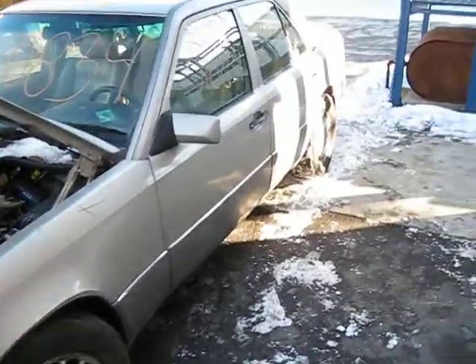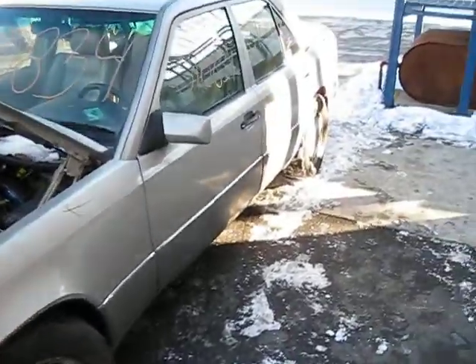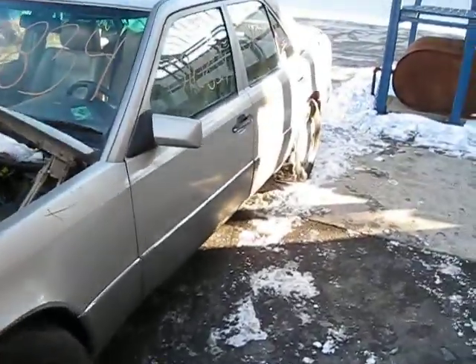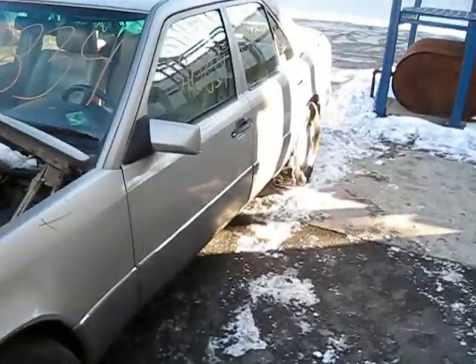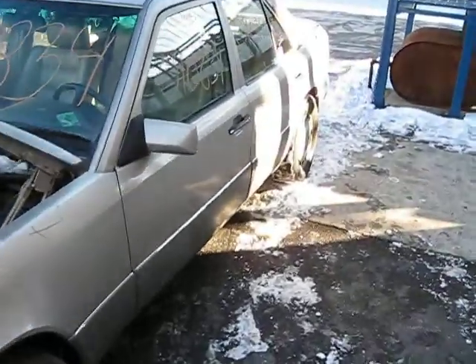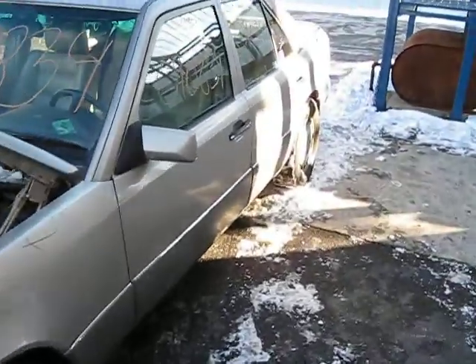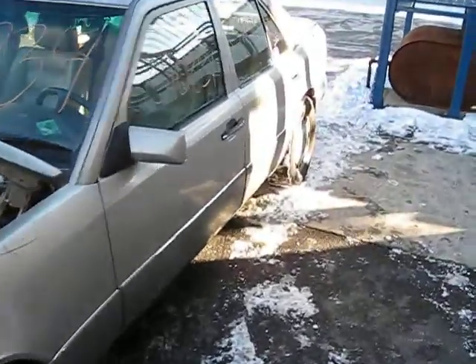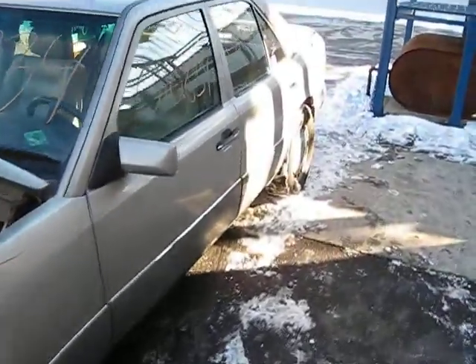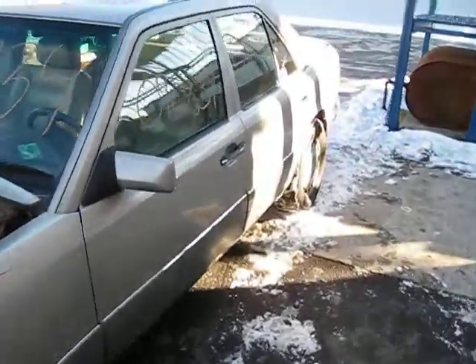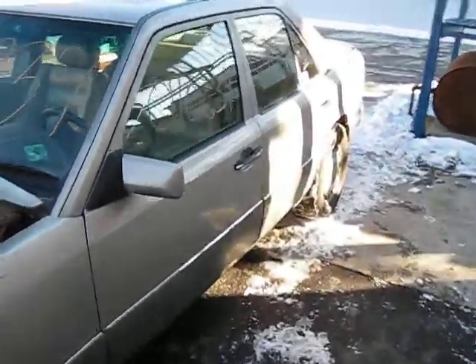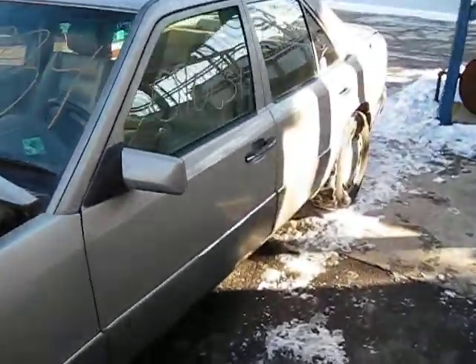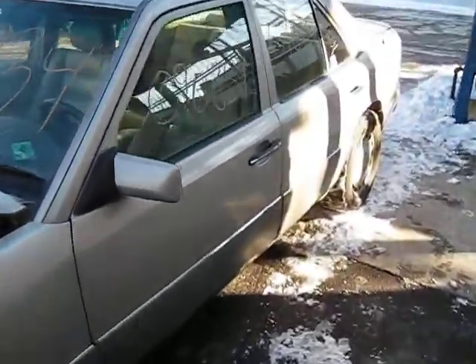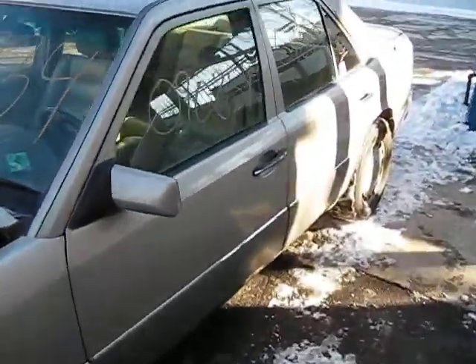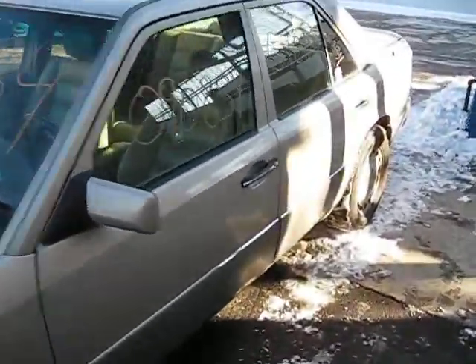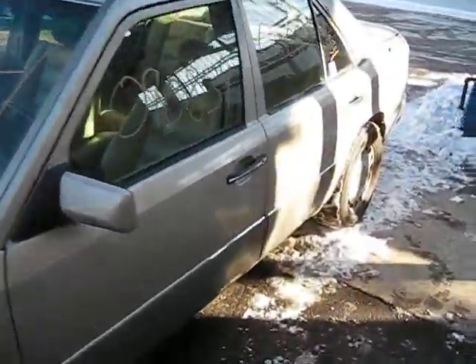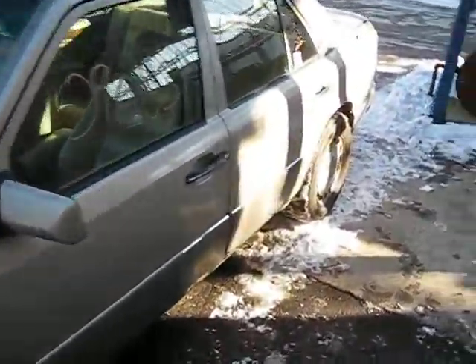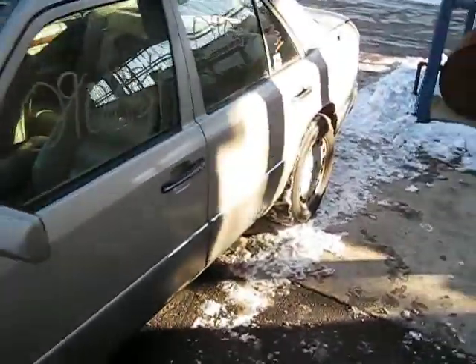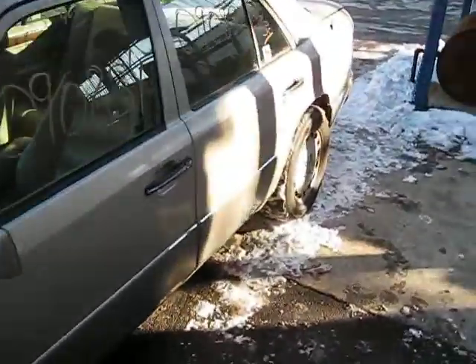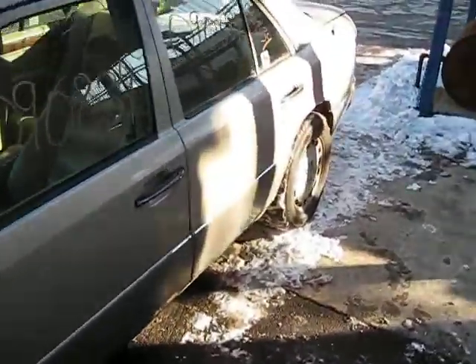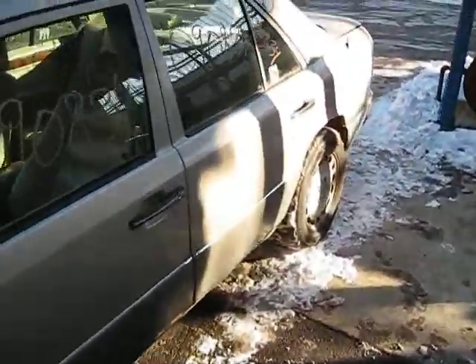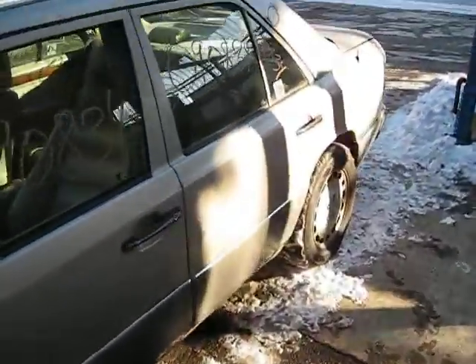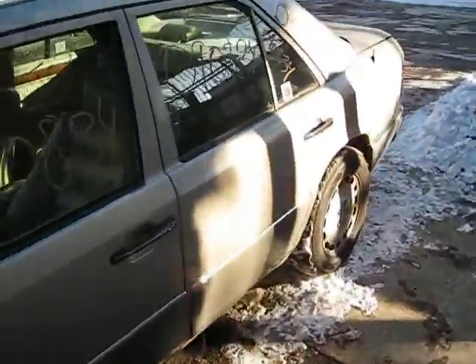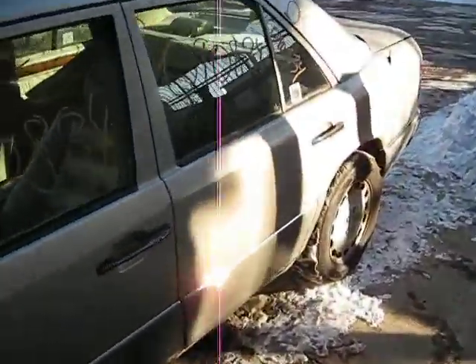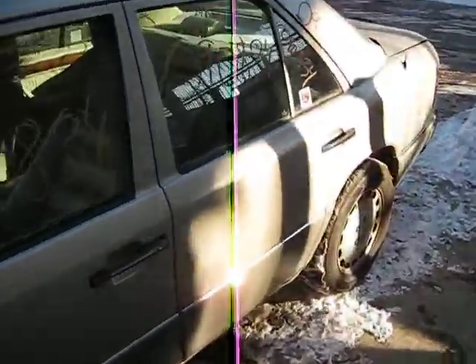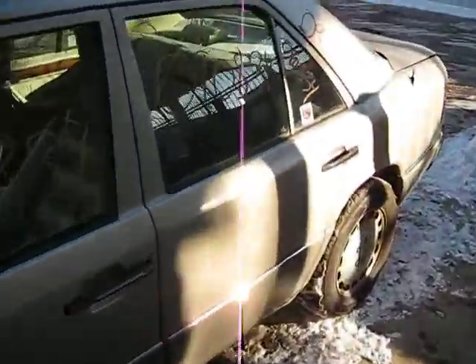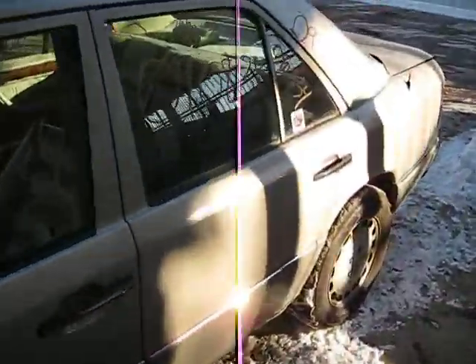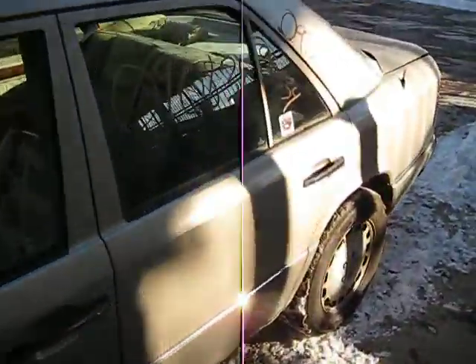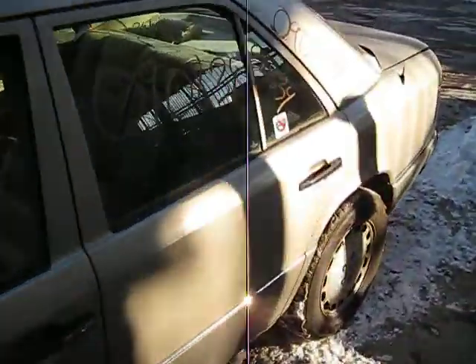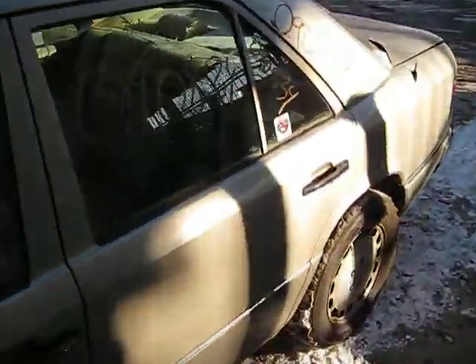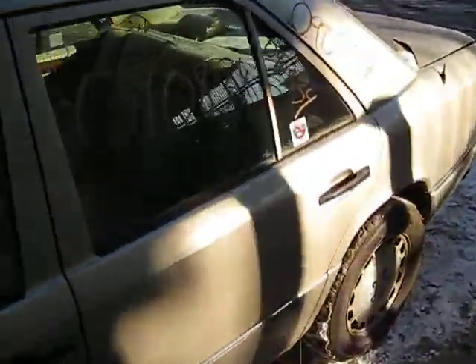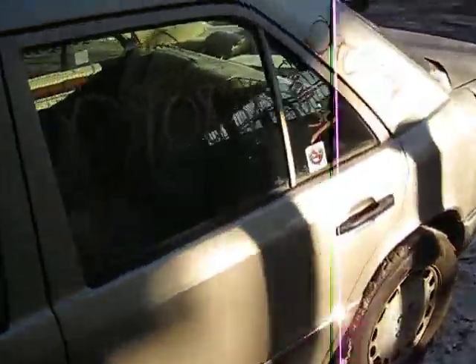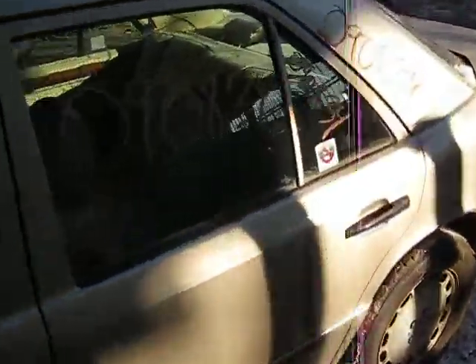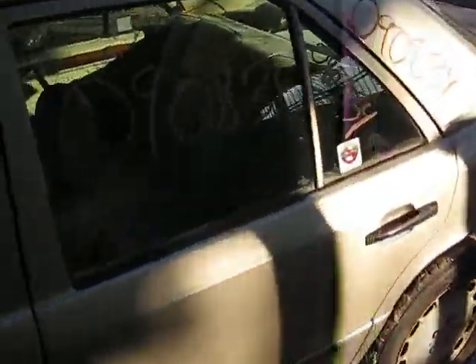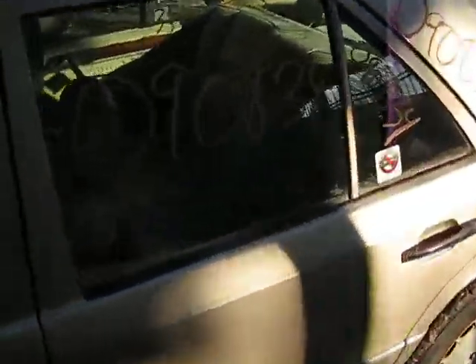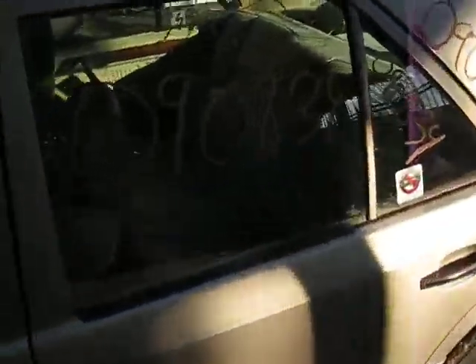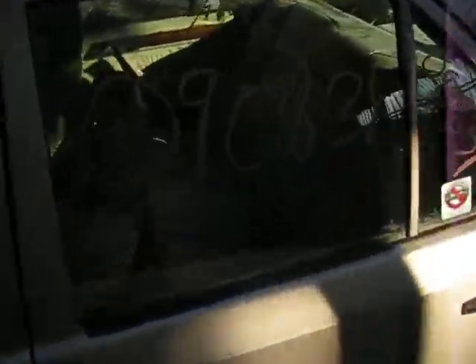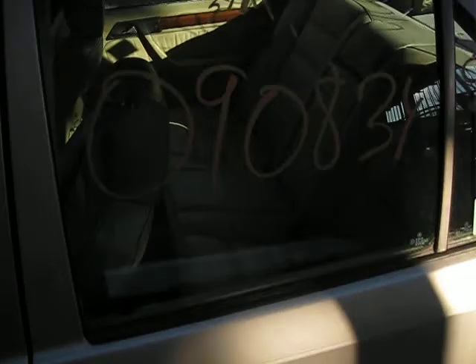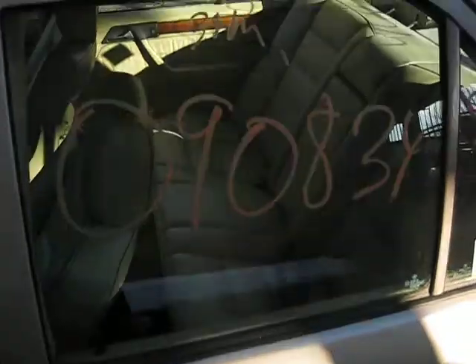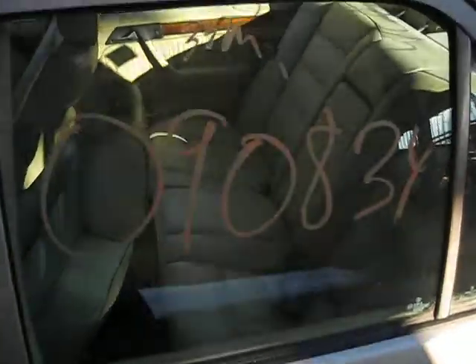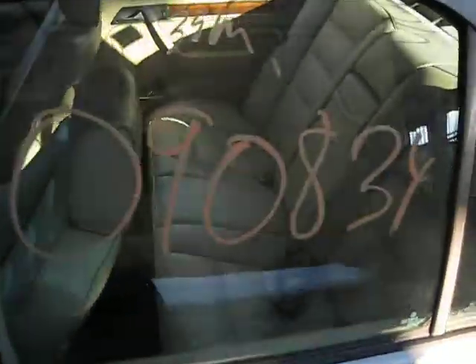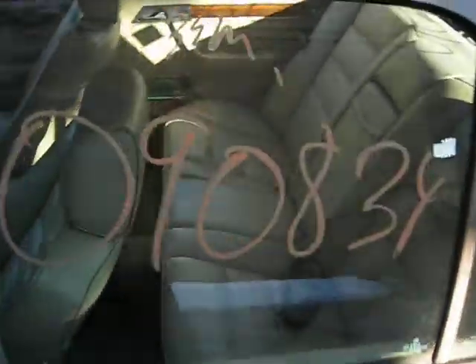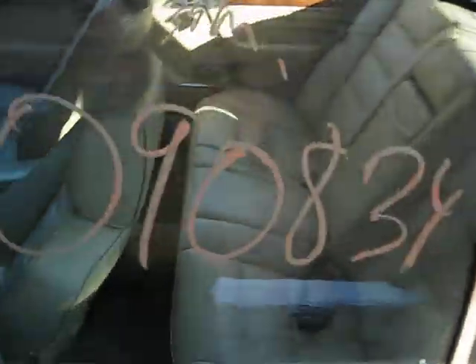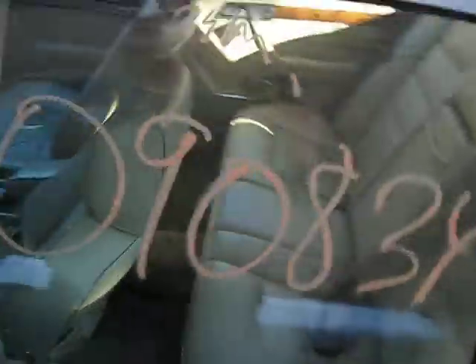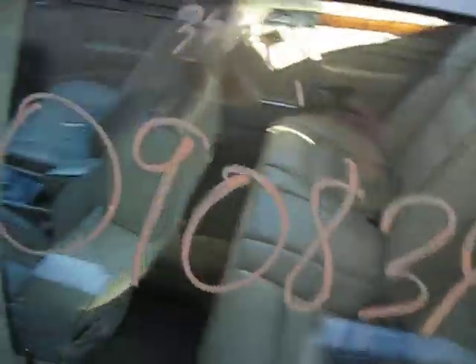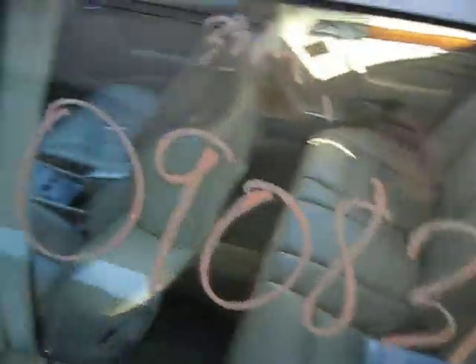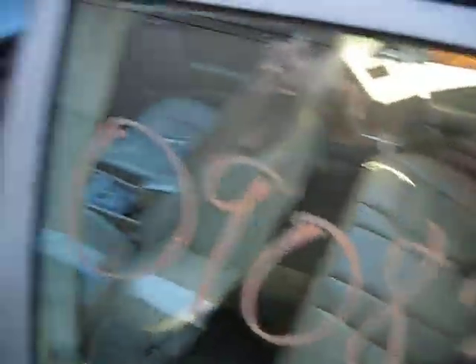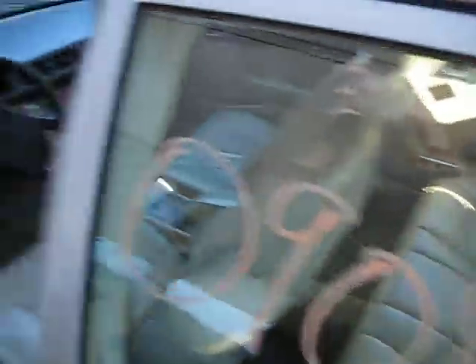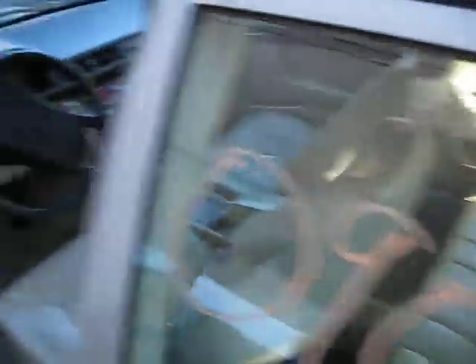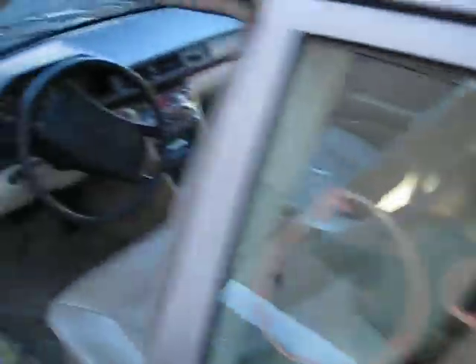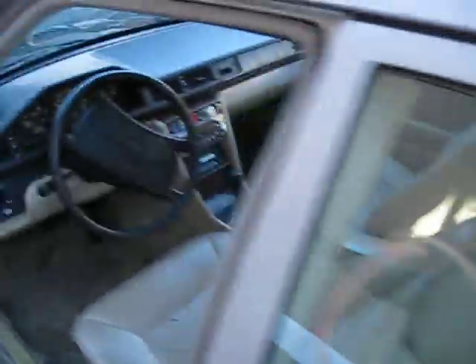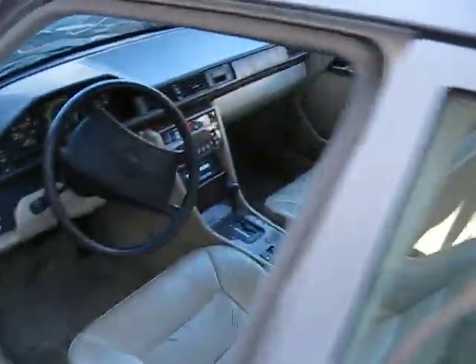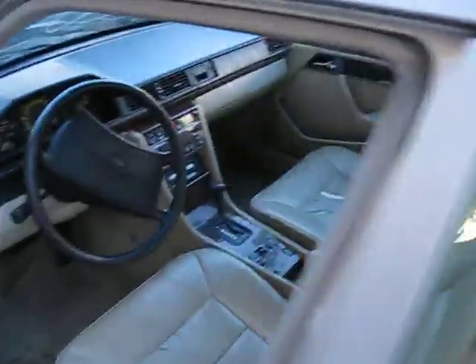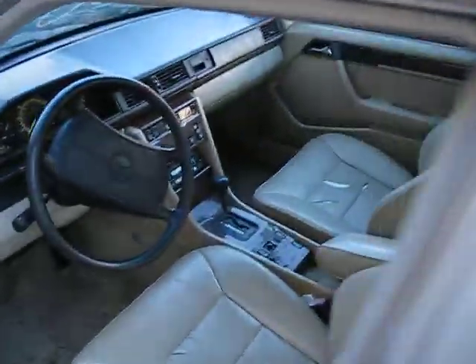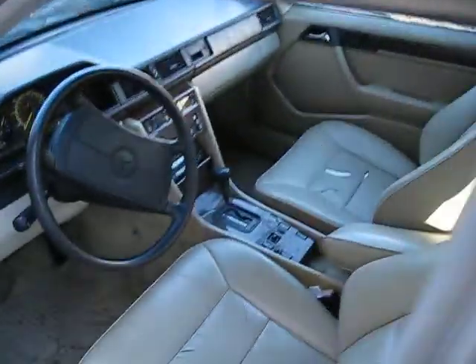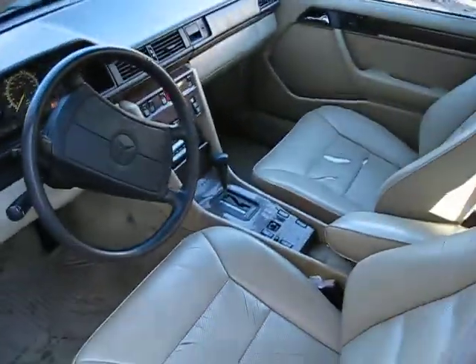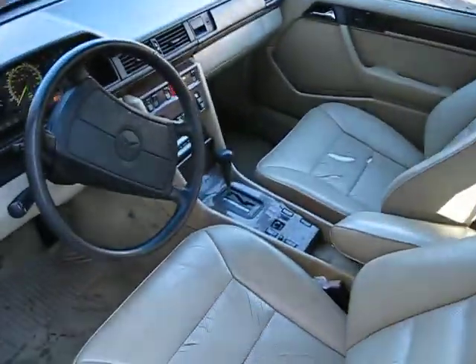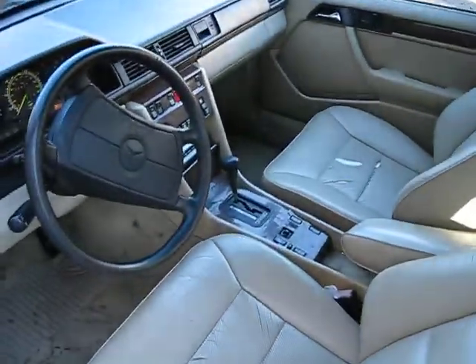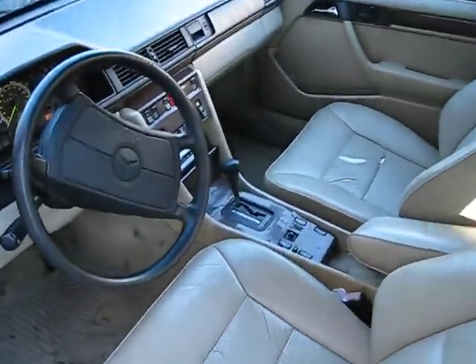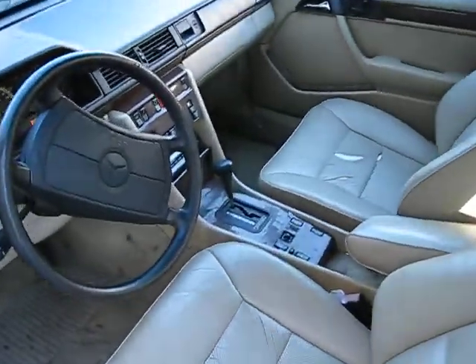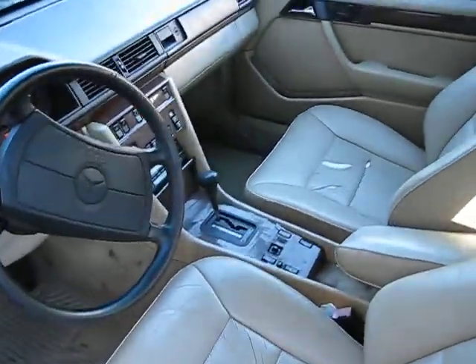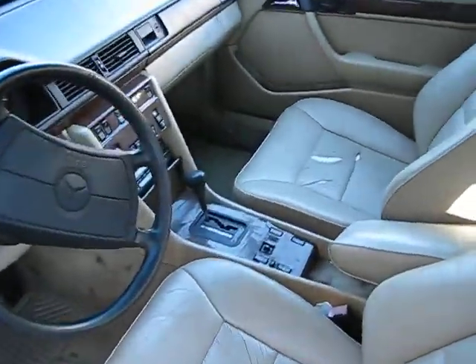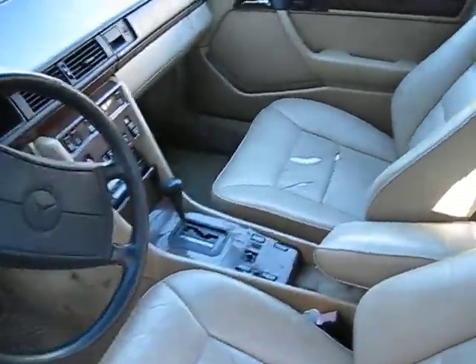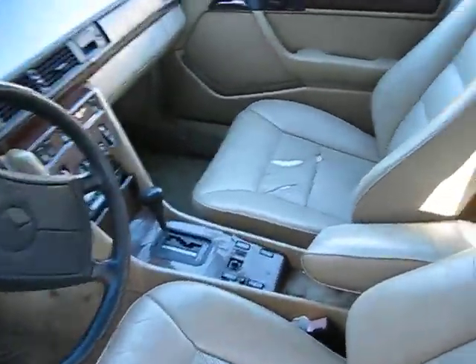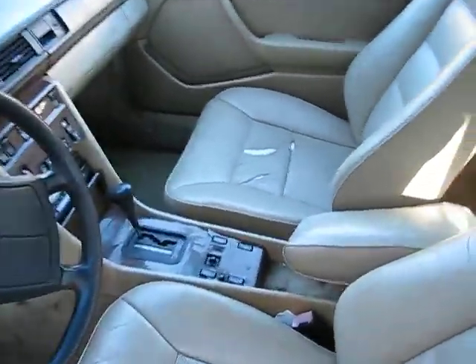The production date of this vehicle is October of 1989. The vehicle currently has 98,000 miles.